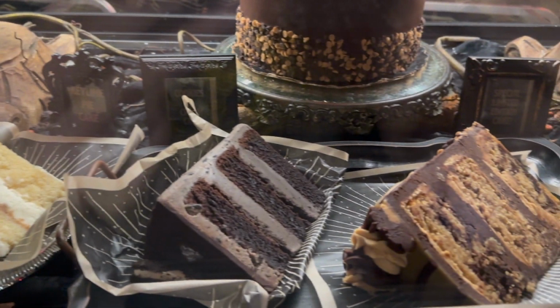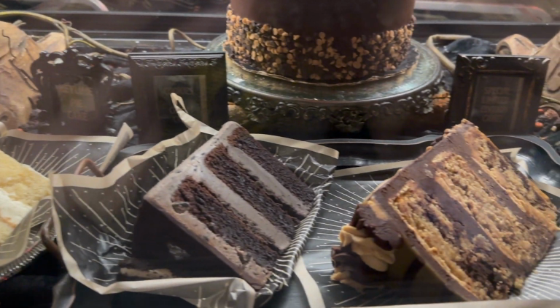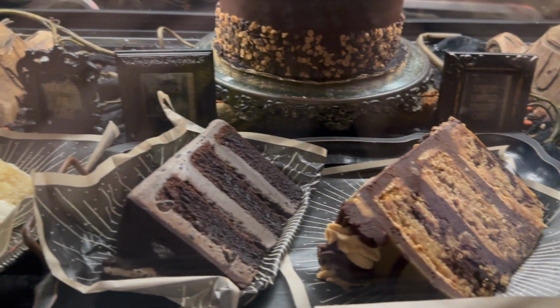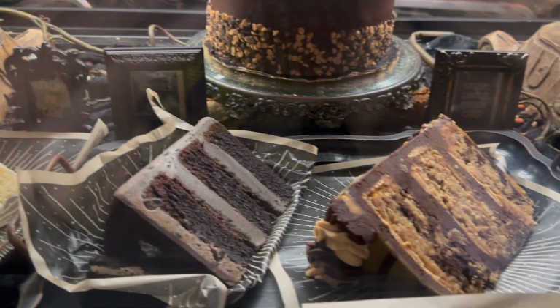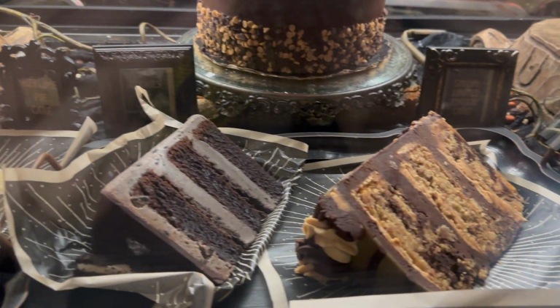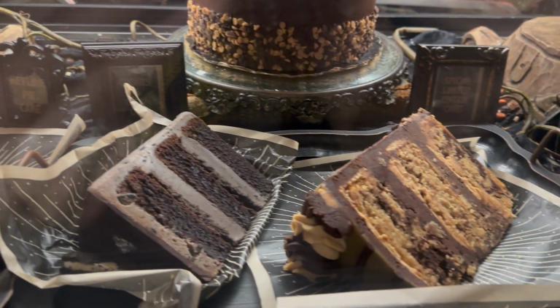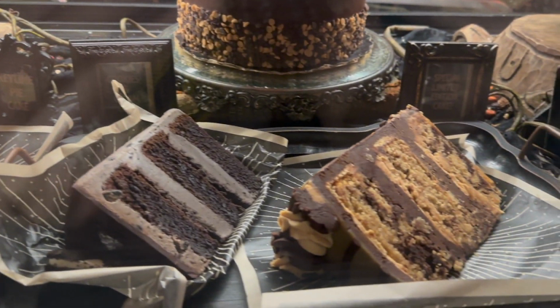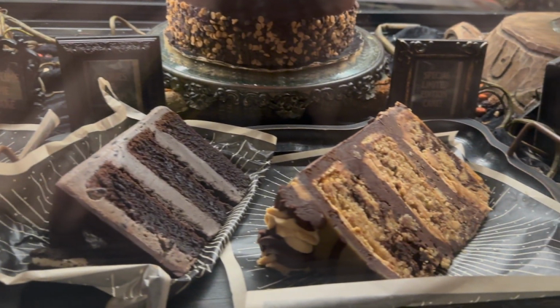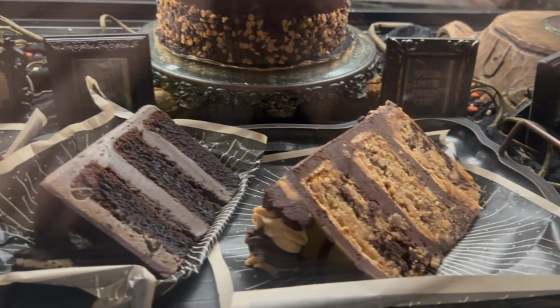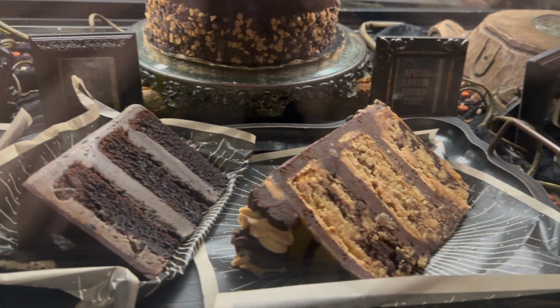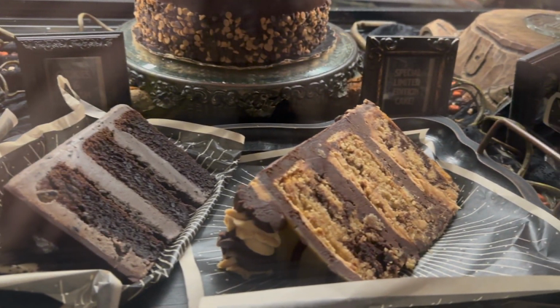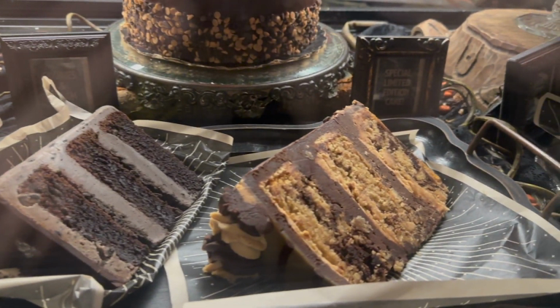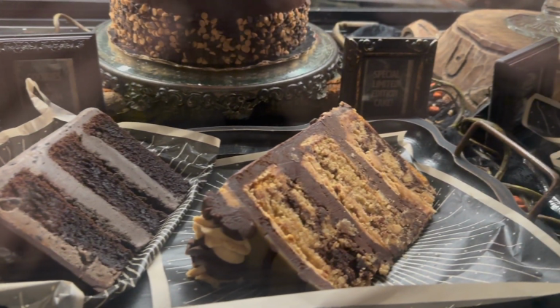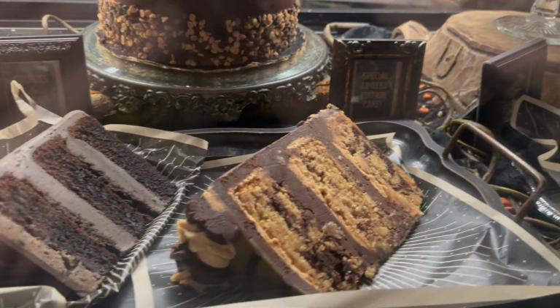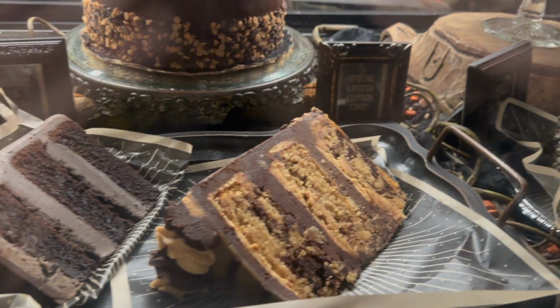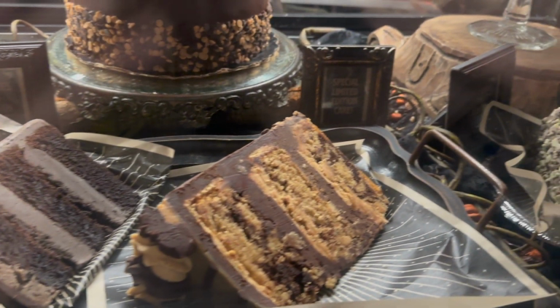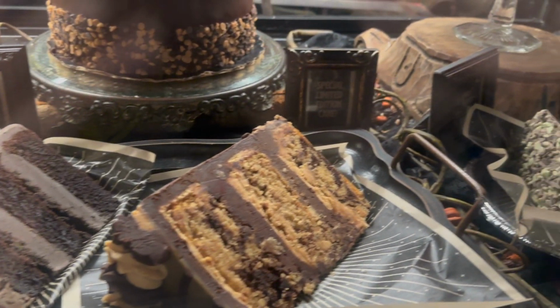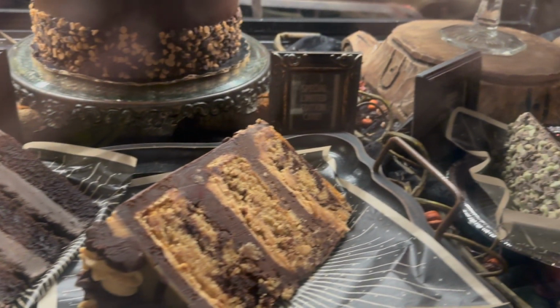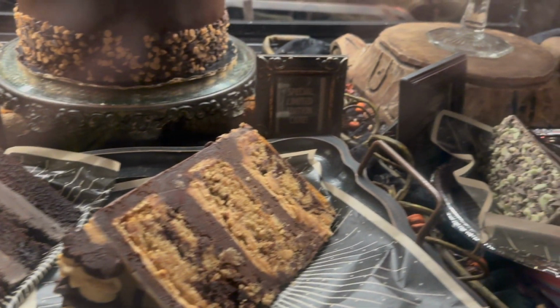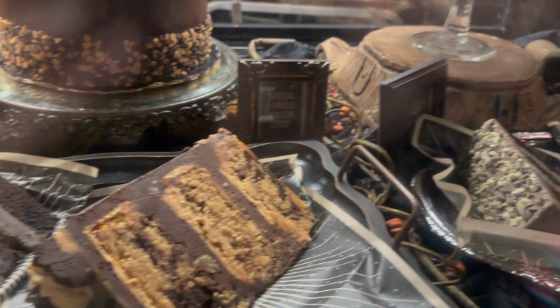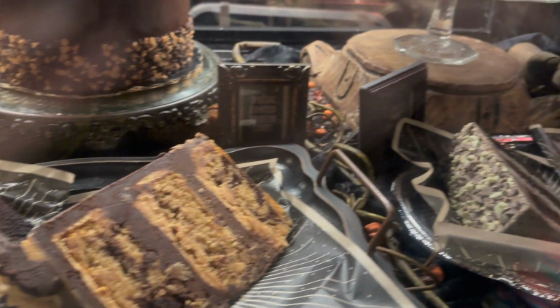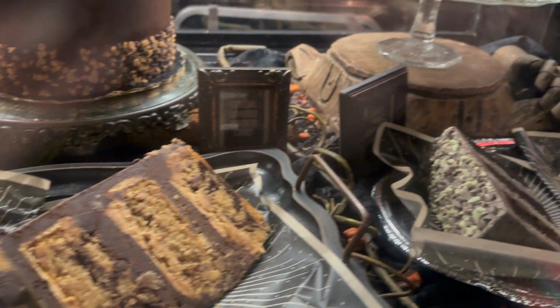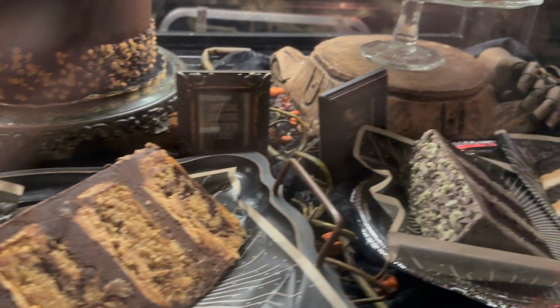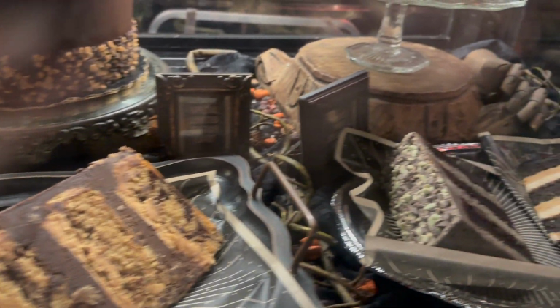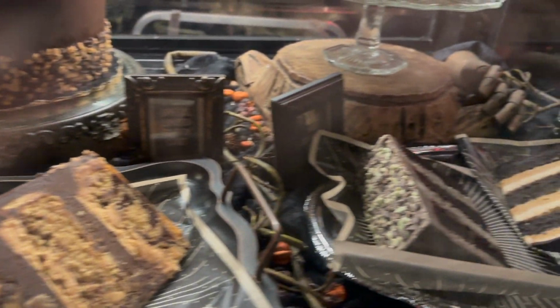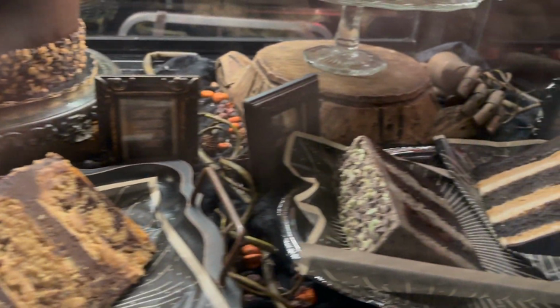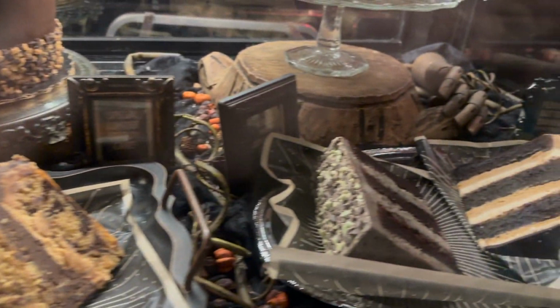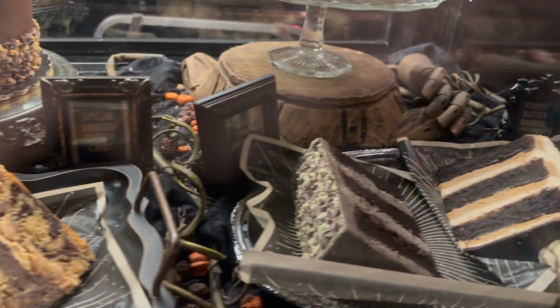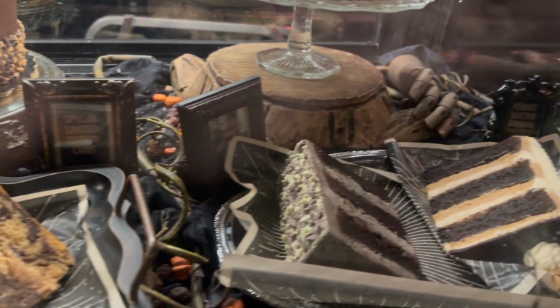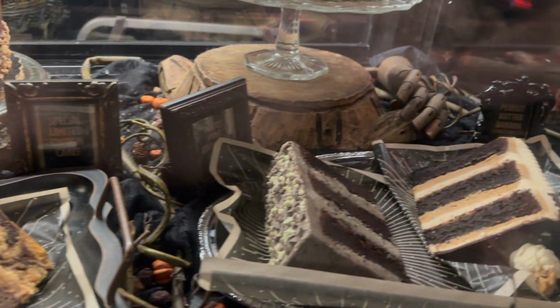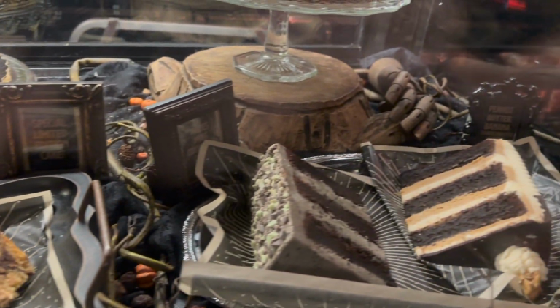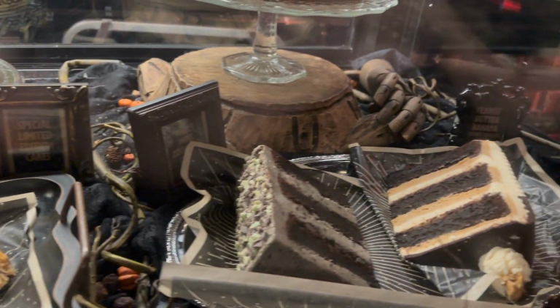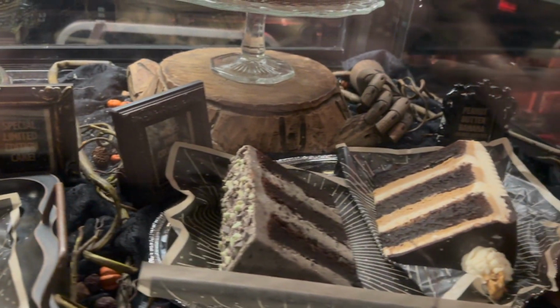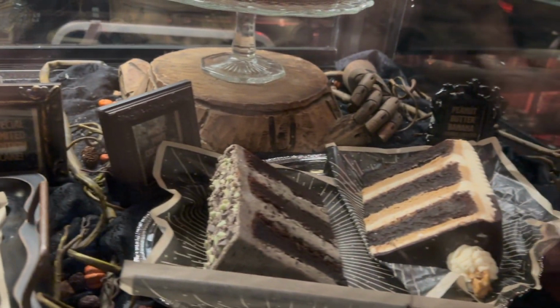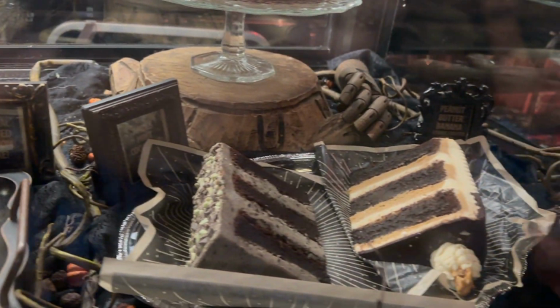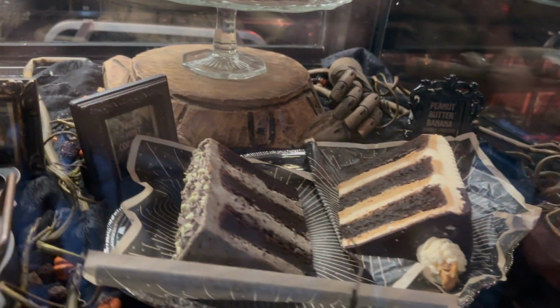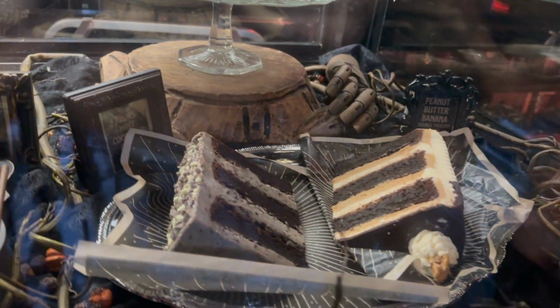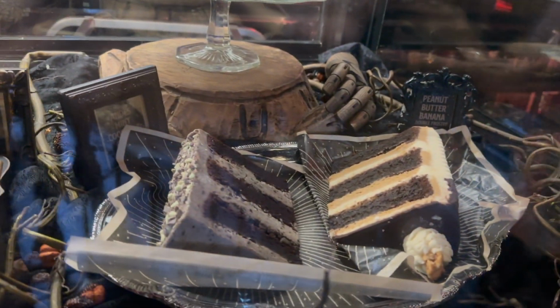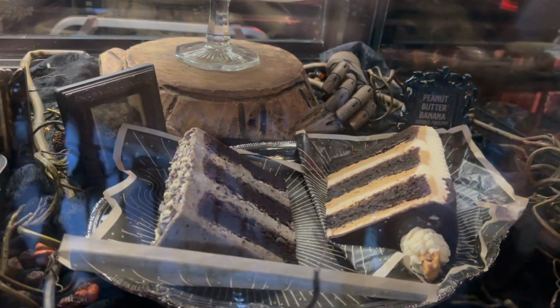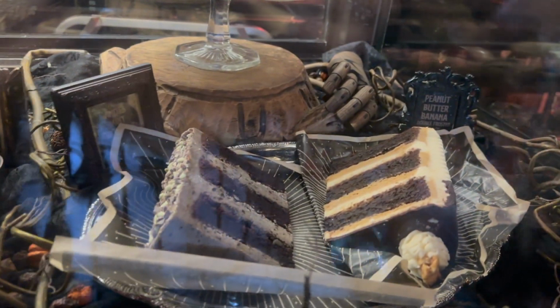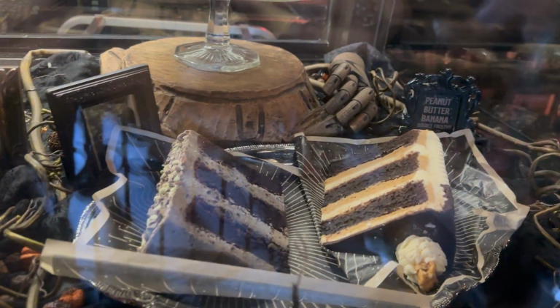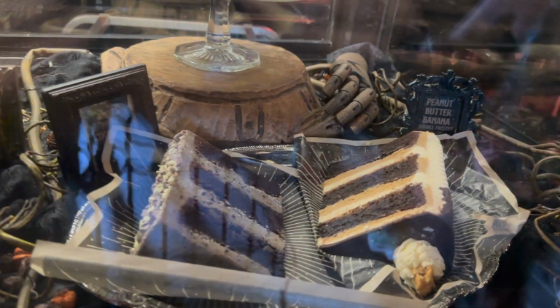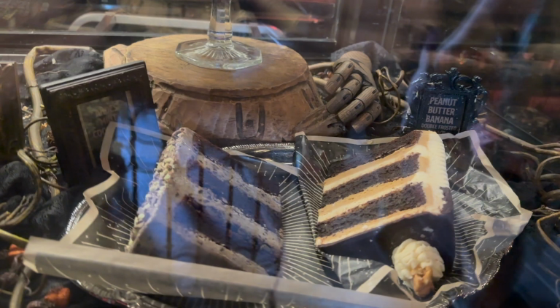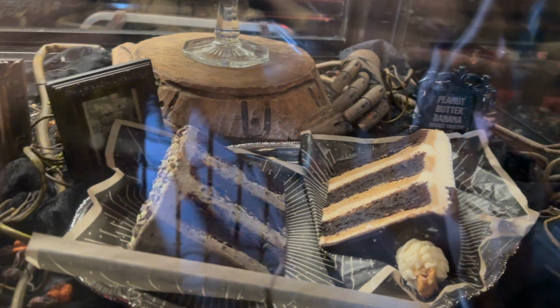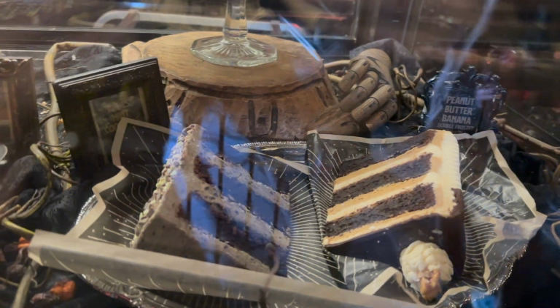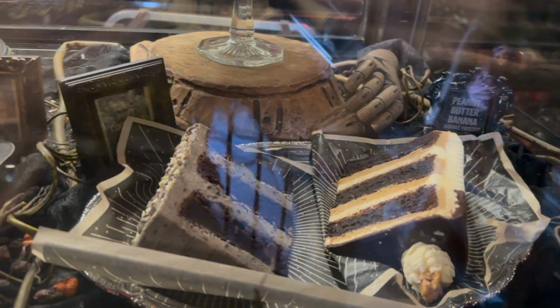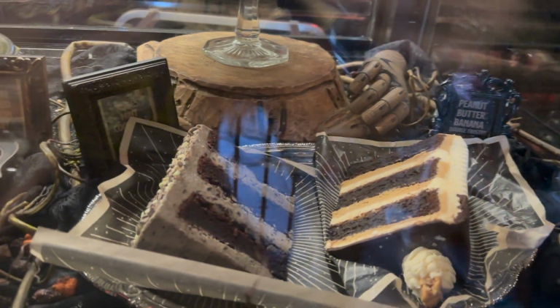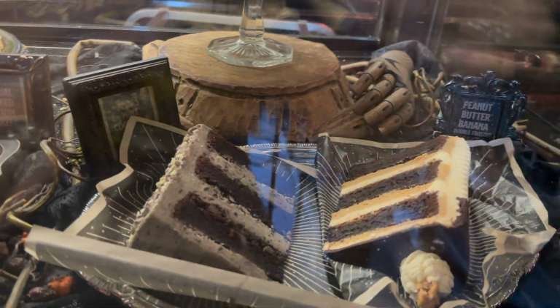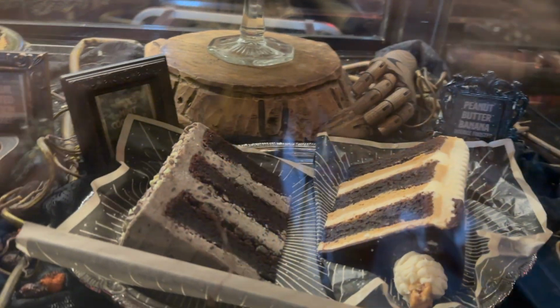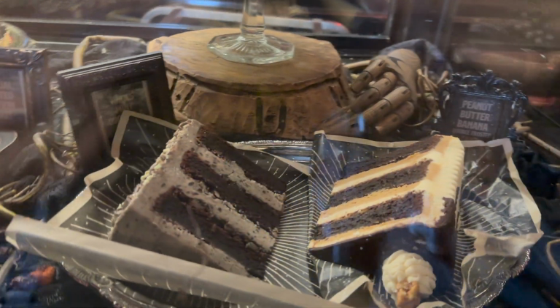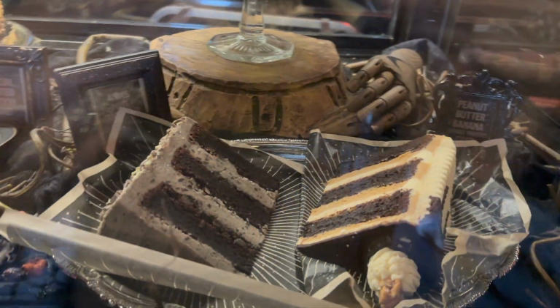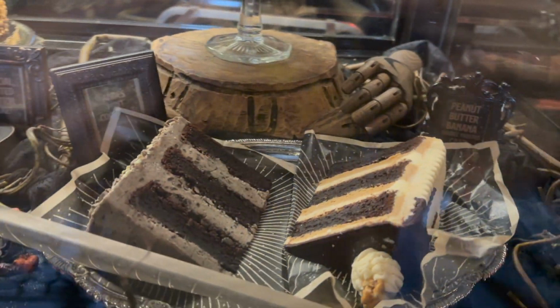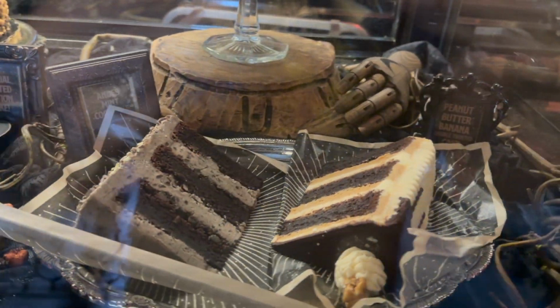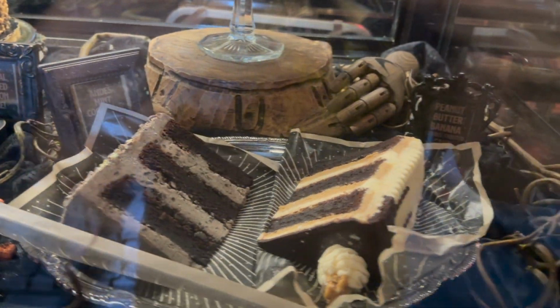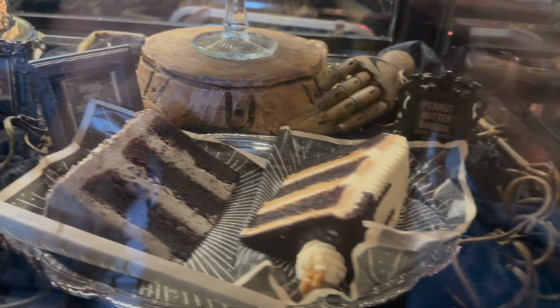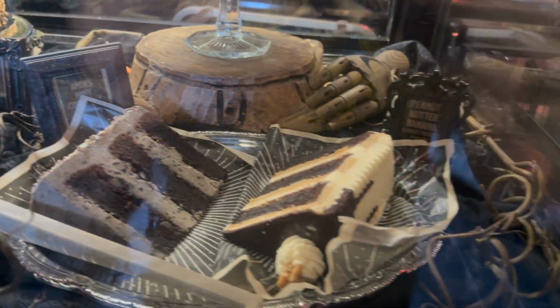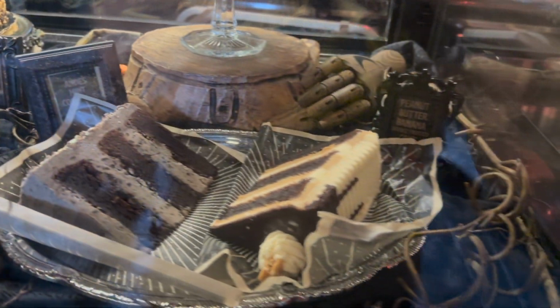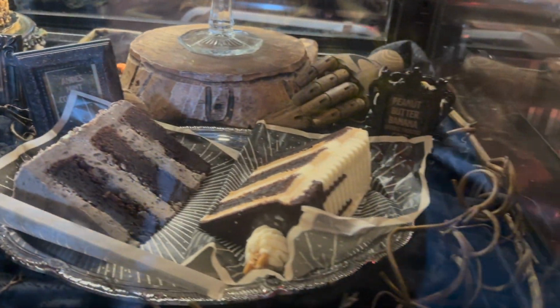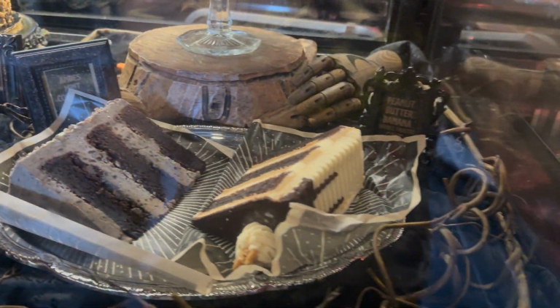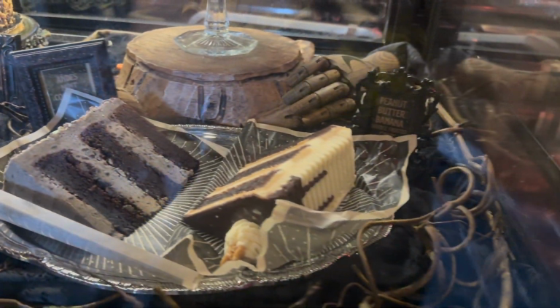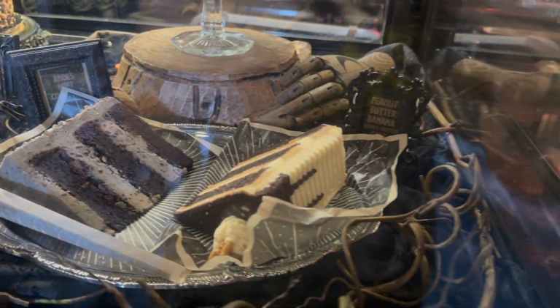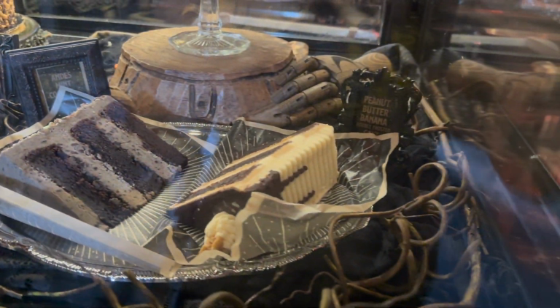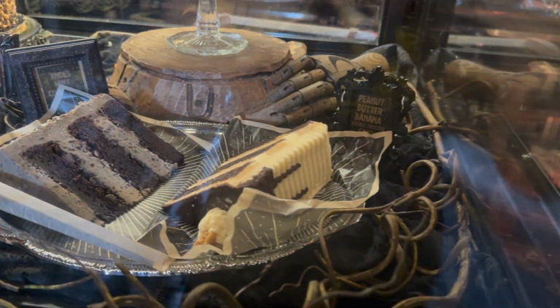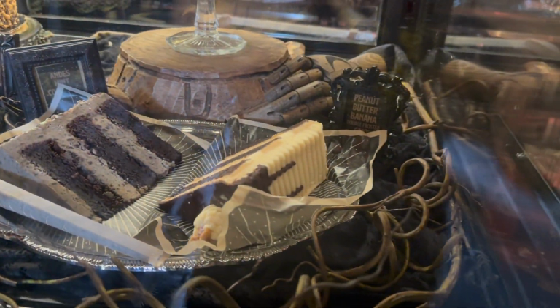The cakes at Gideon's rotate daily. You never know what's going to be available, but with so many great flavors, you will always have a great option to choose from.